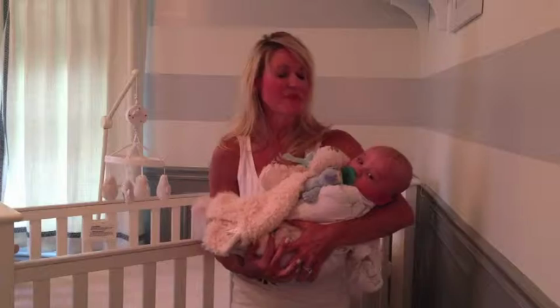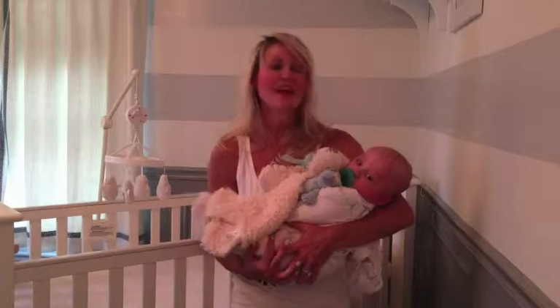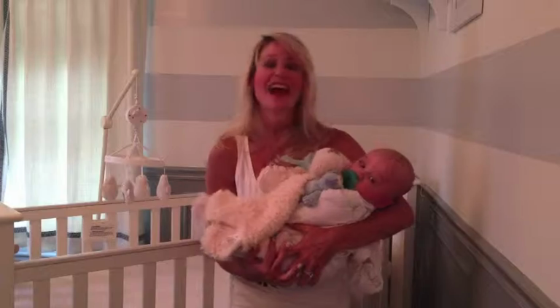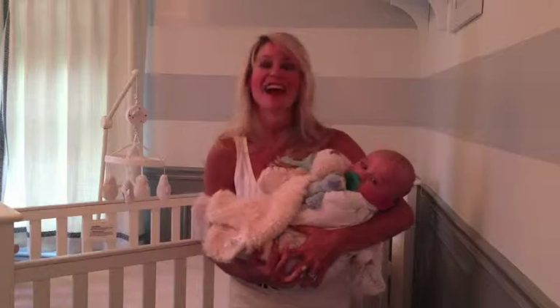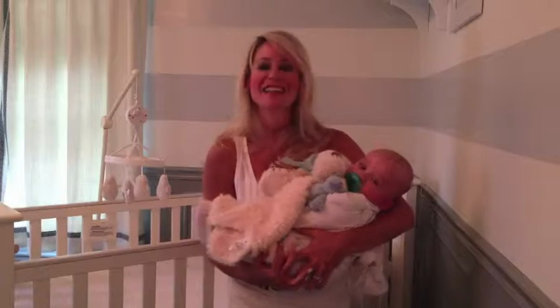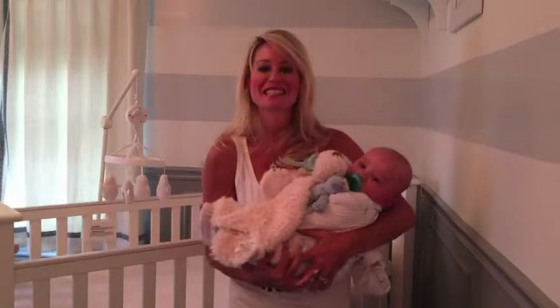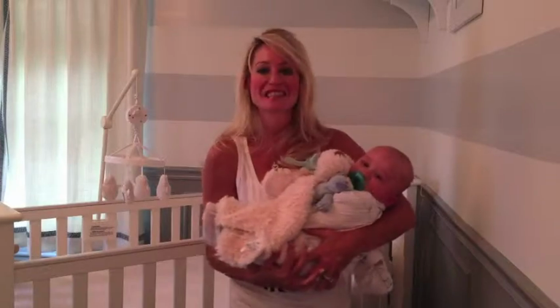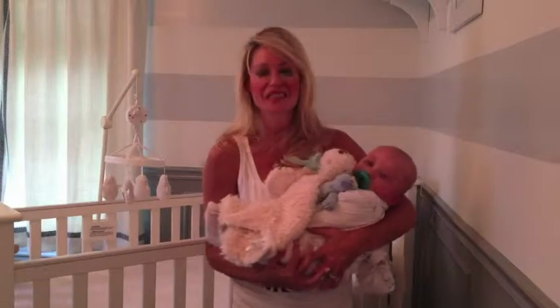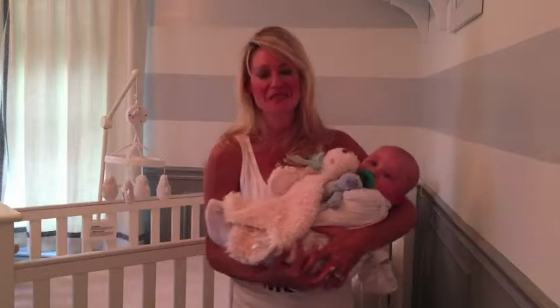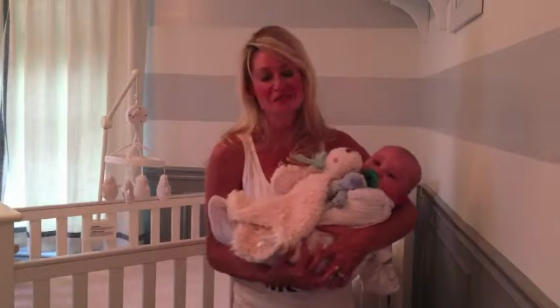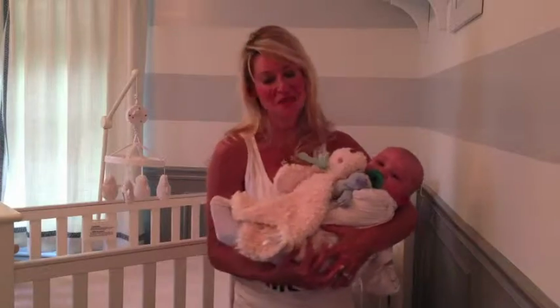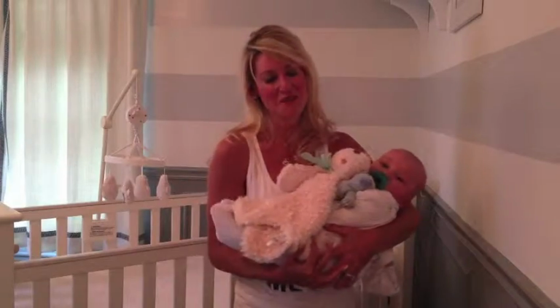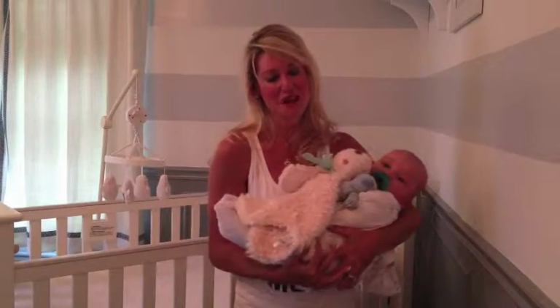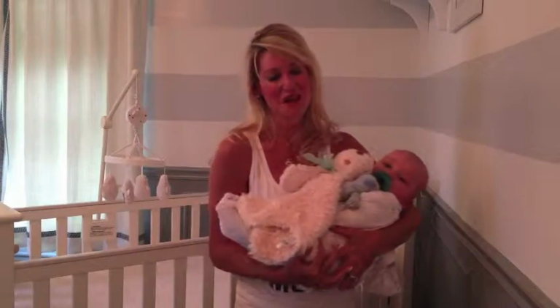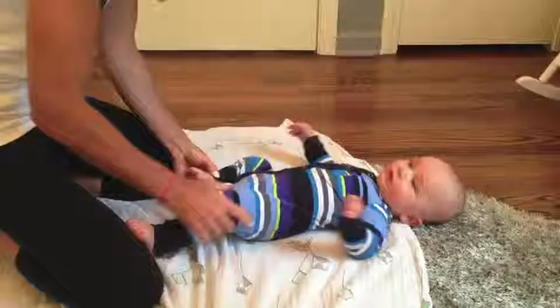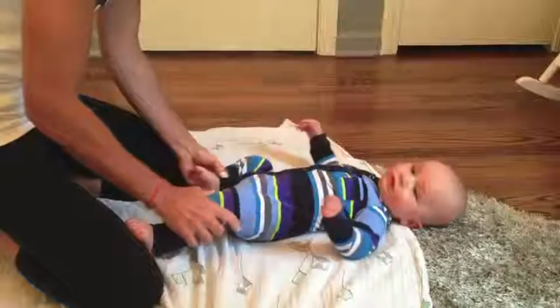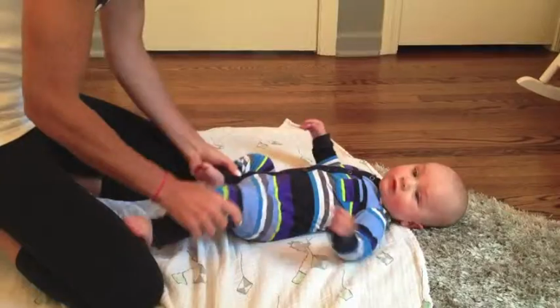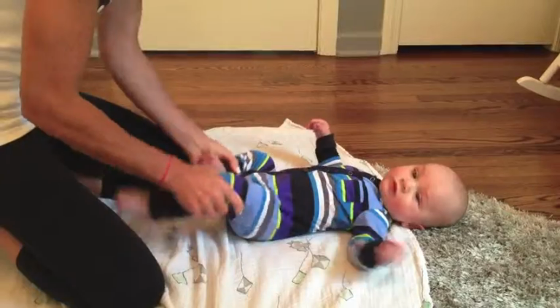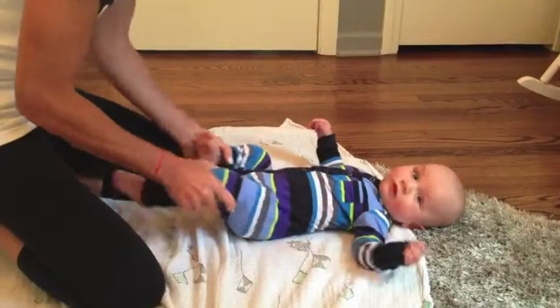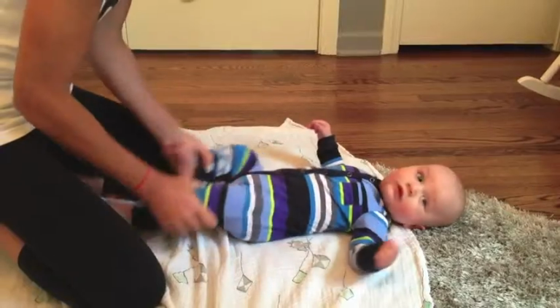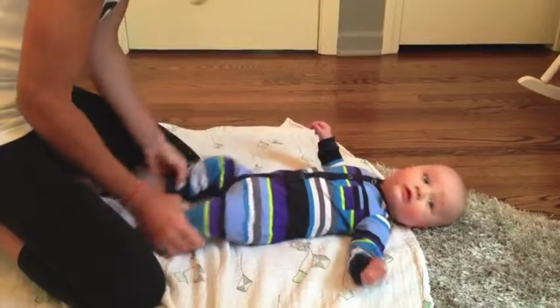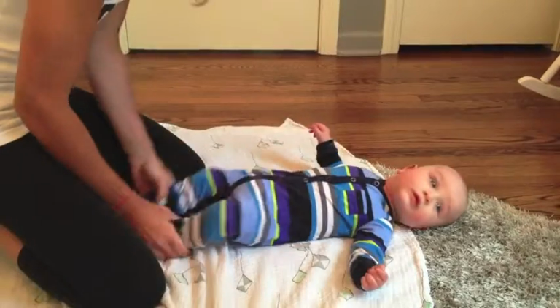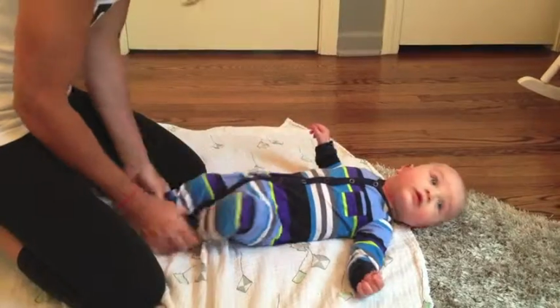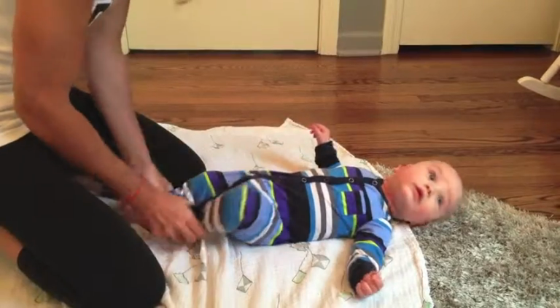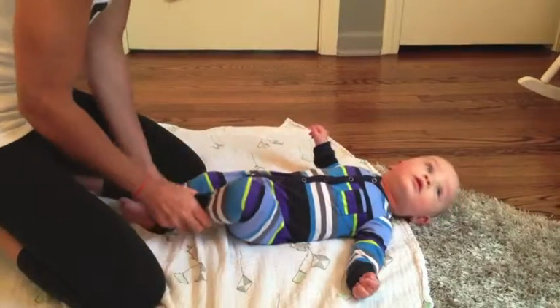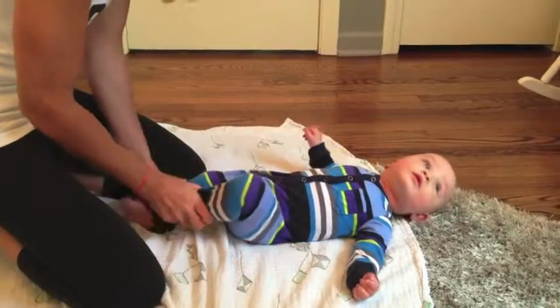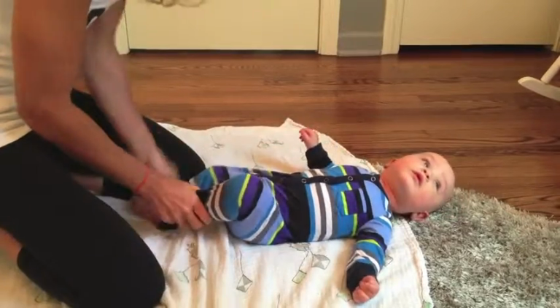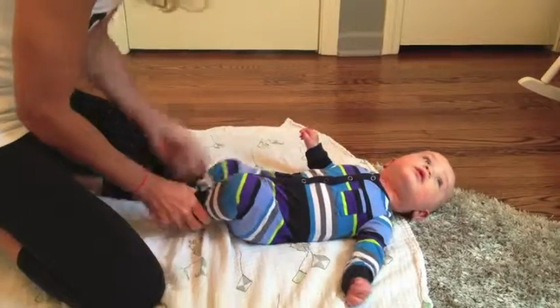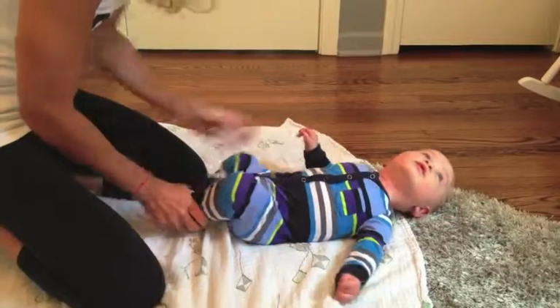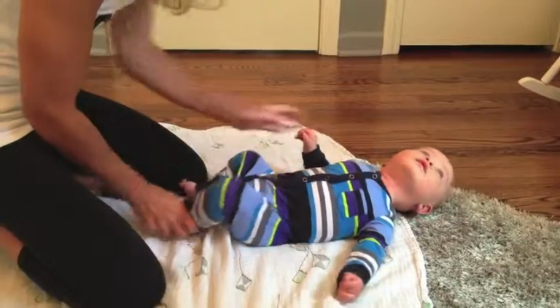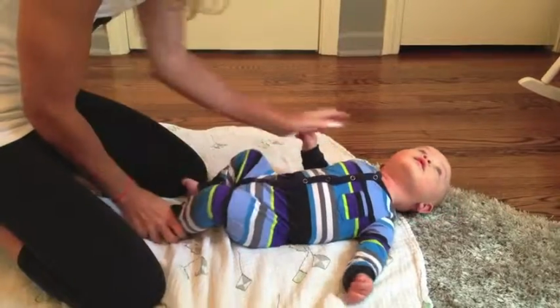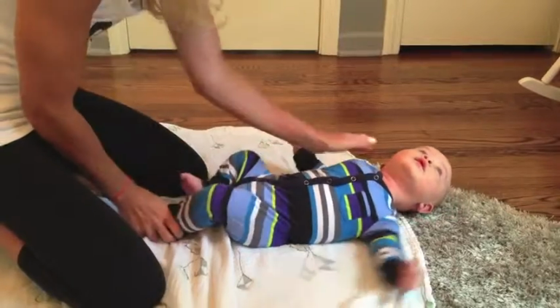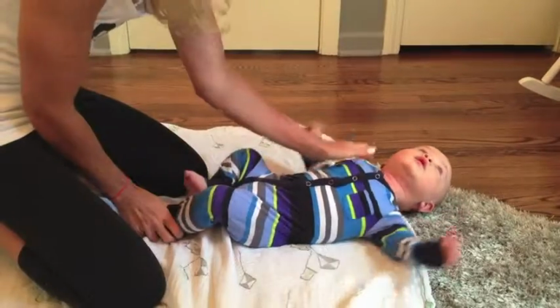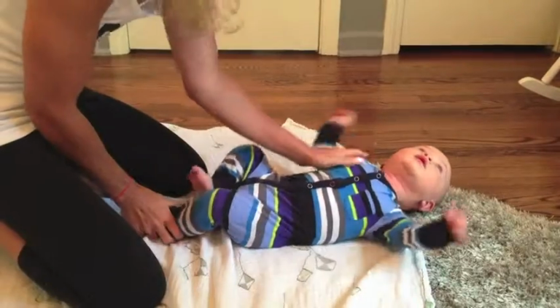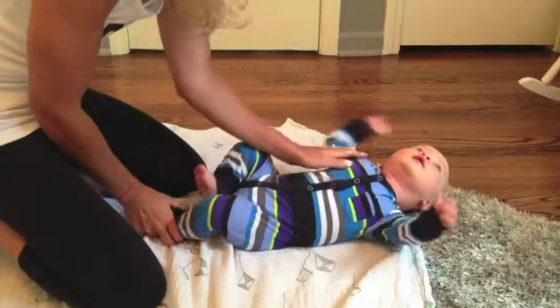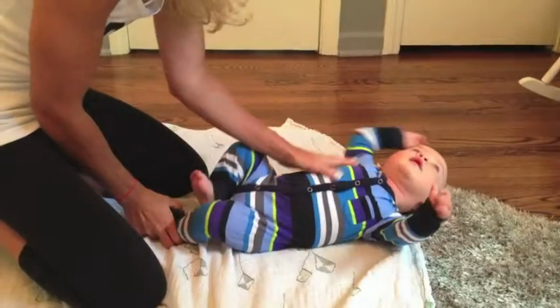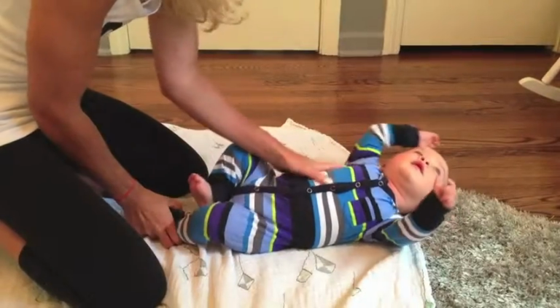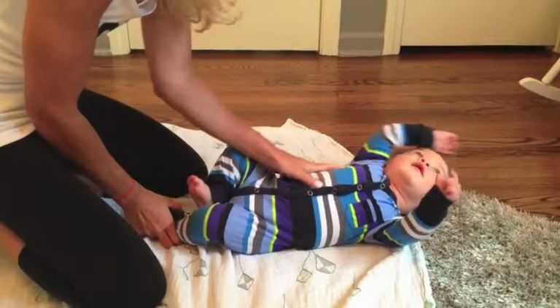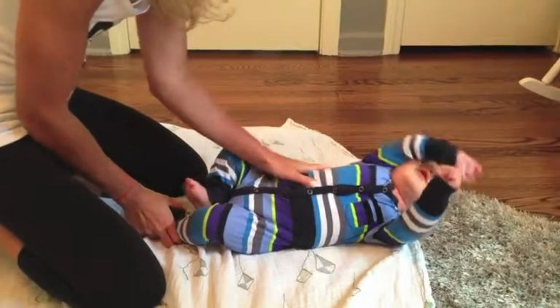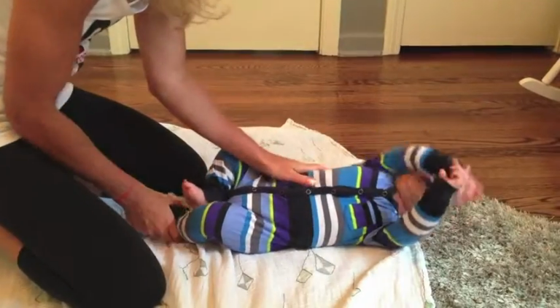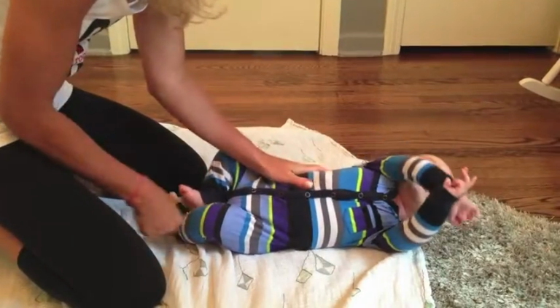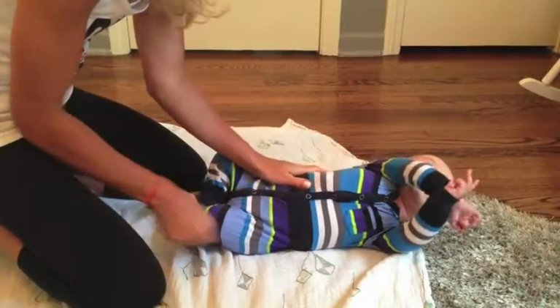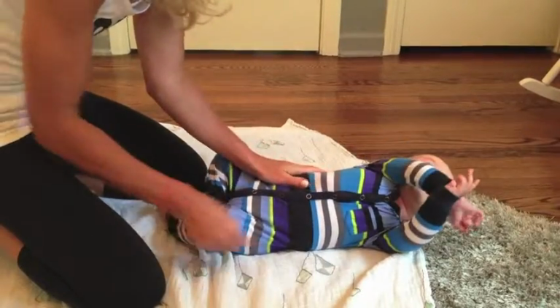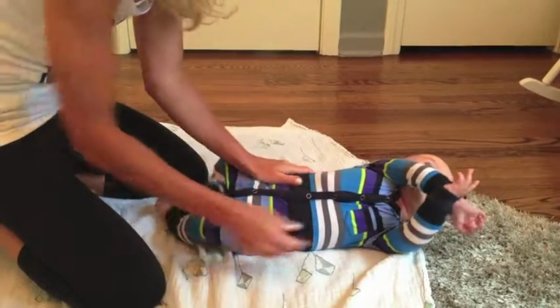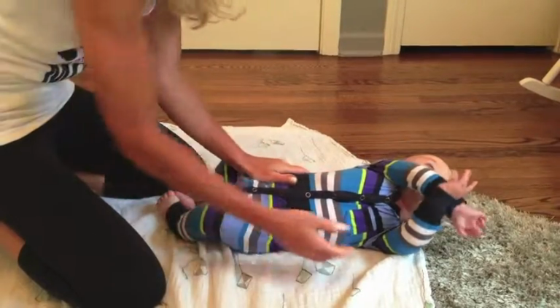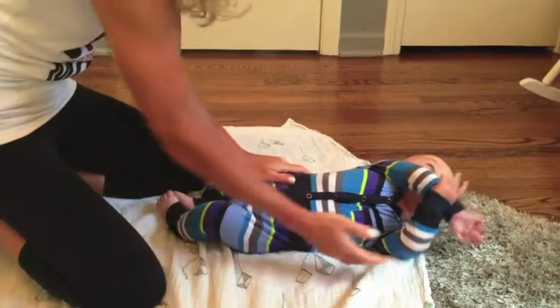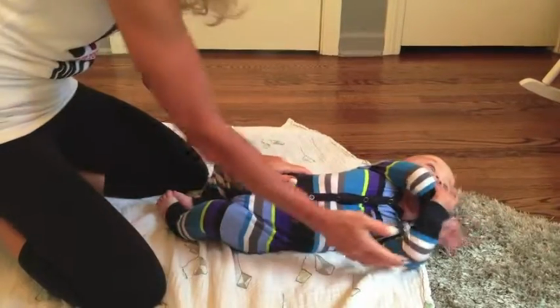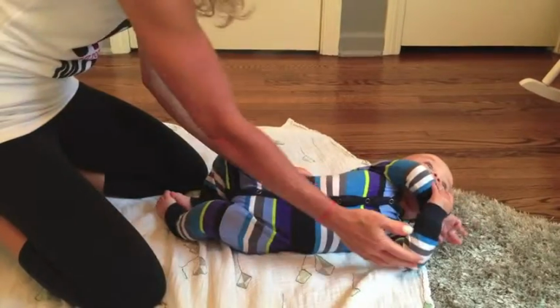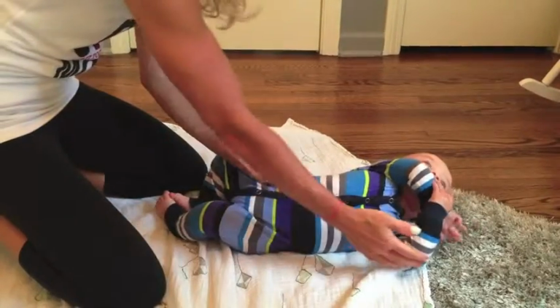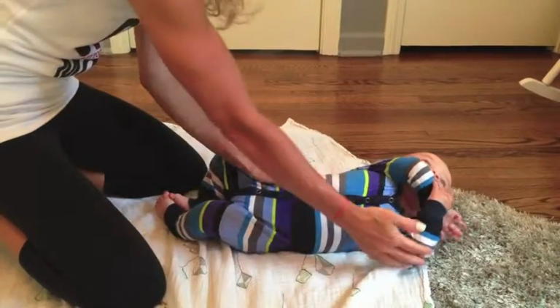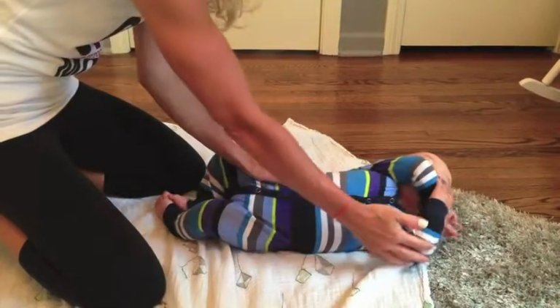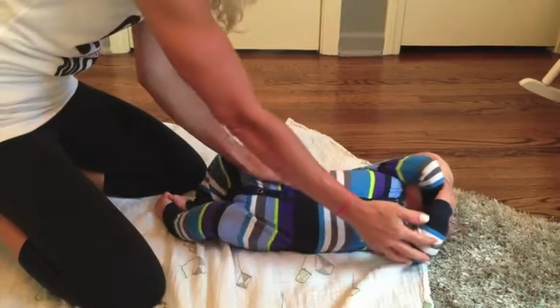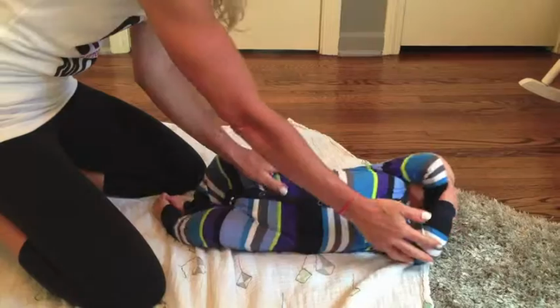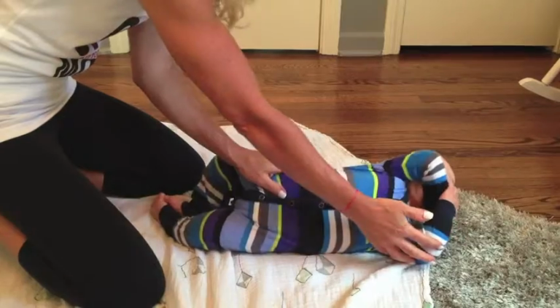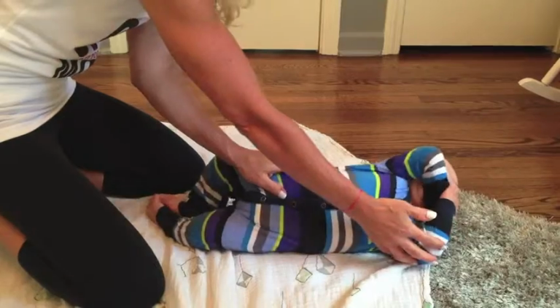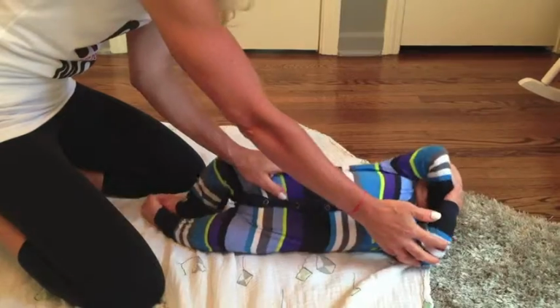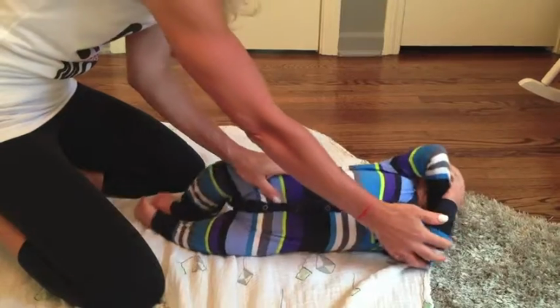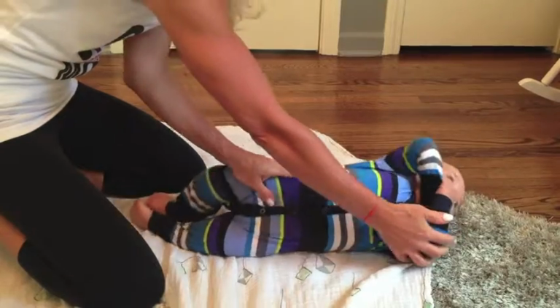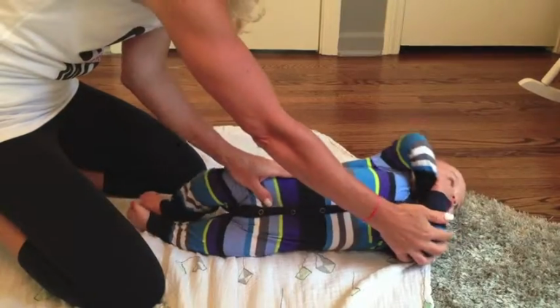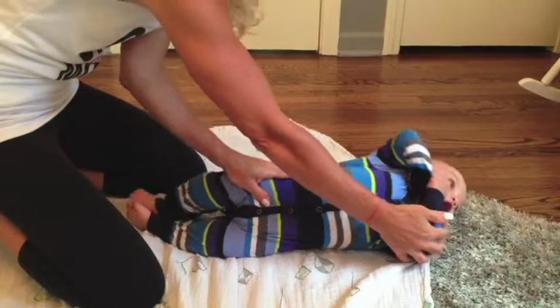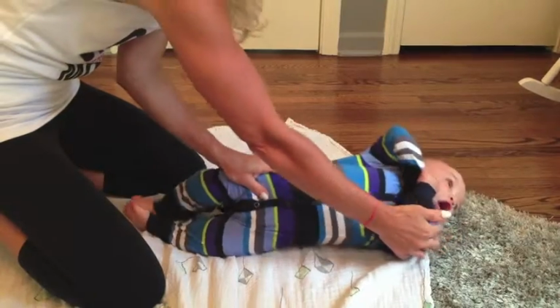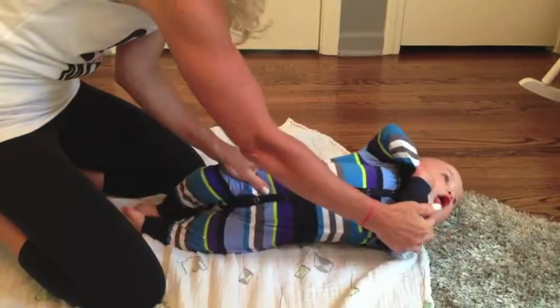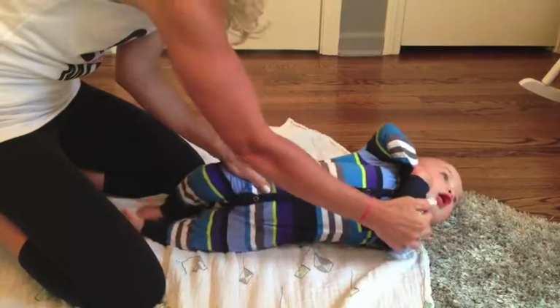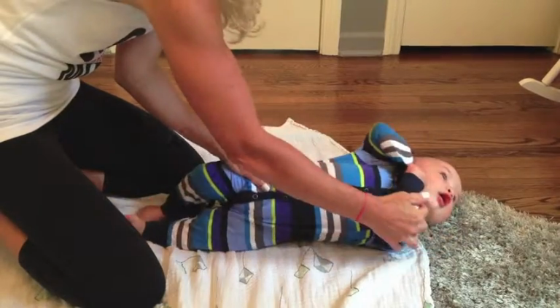Hi, it's Irene from Get Mom. Now I'm going to teach you how to properly swaddle a baby. And again, we're here with Jackson, he's five months old.